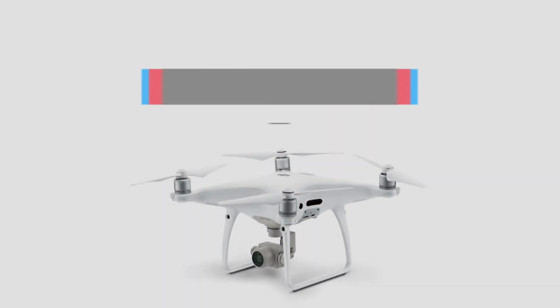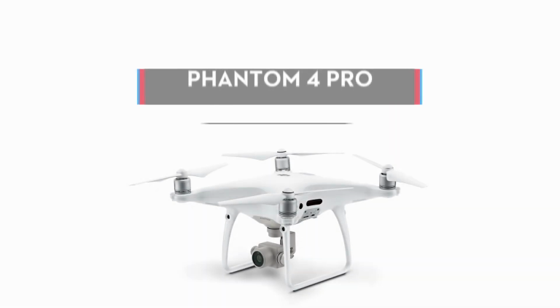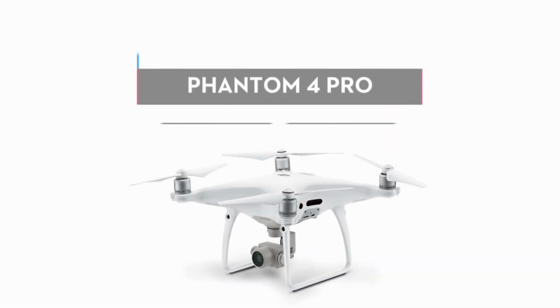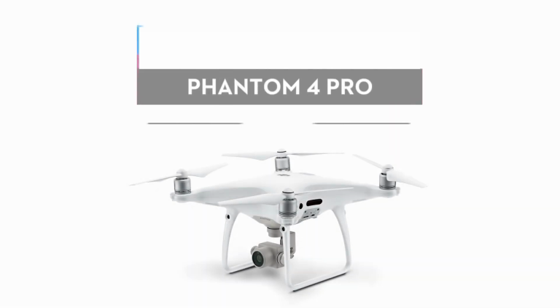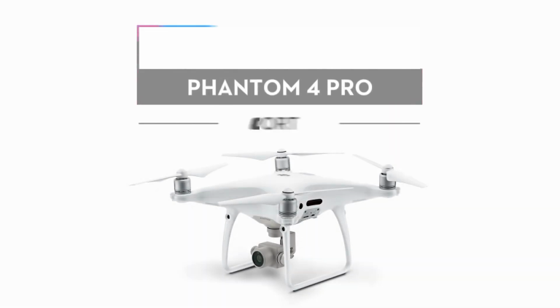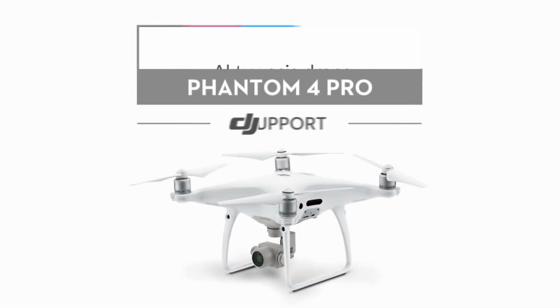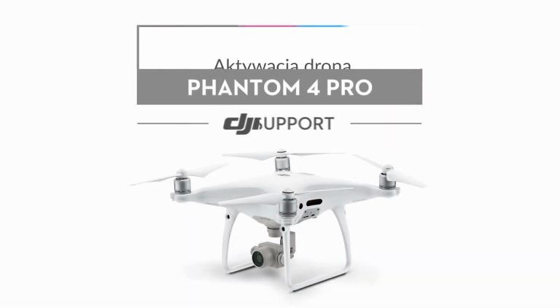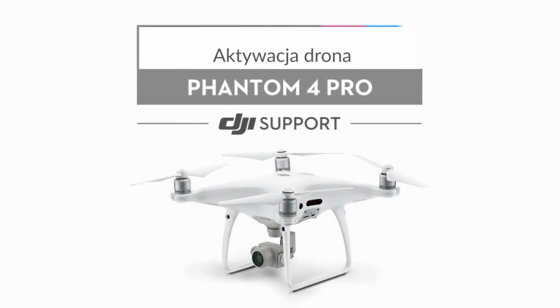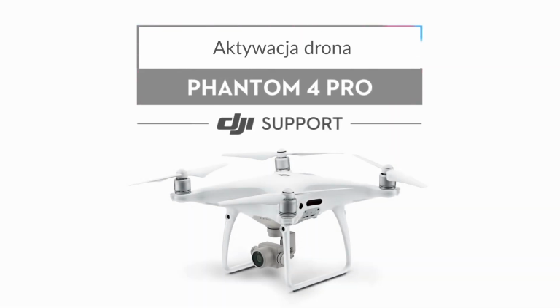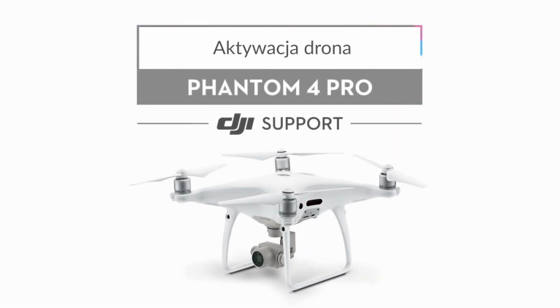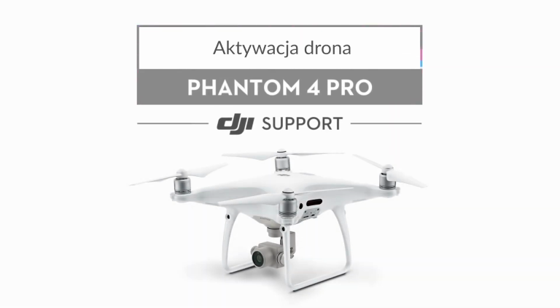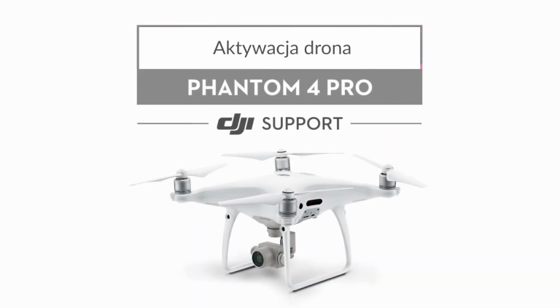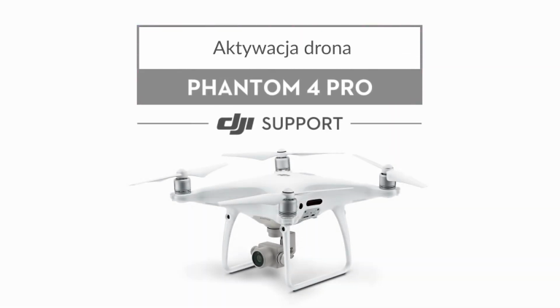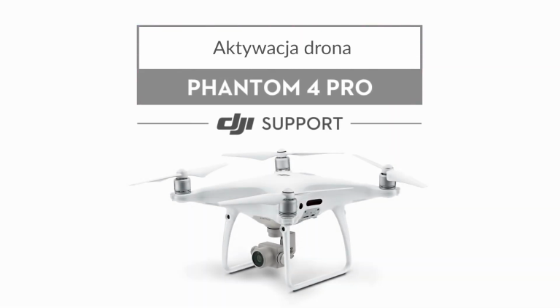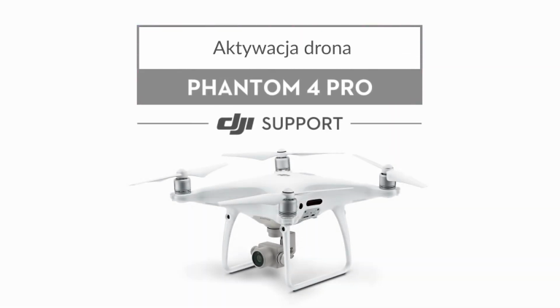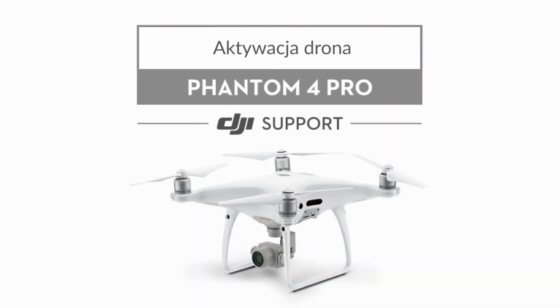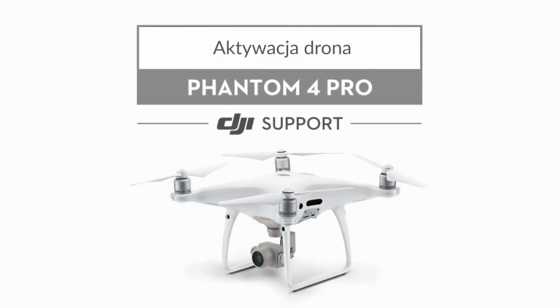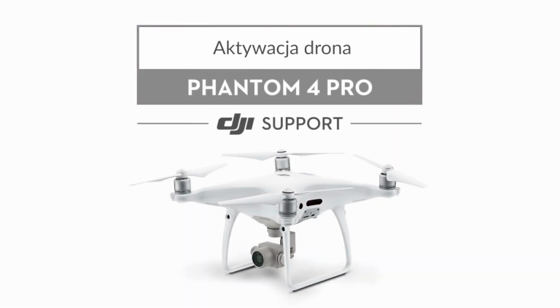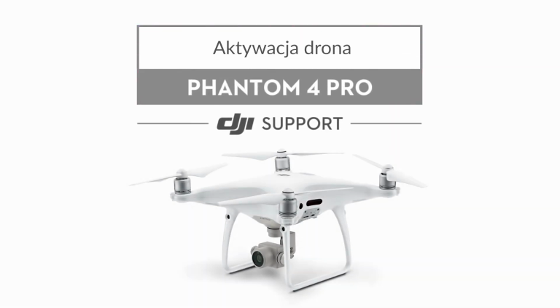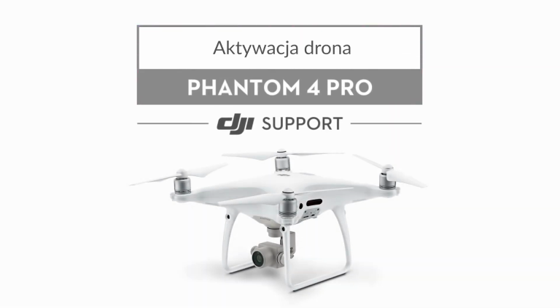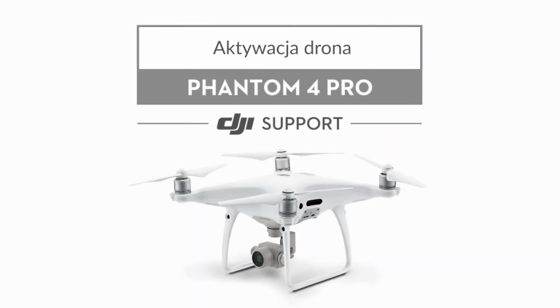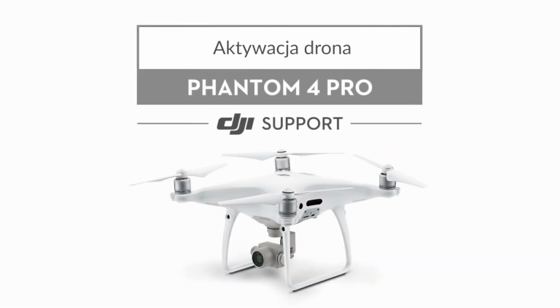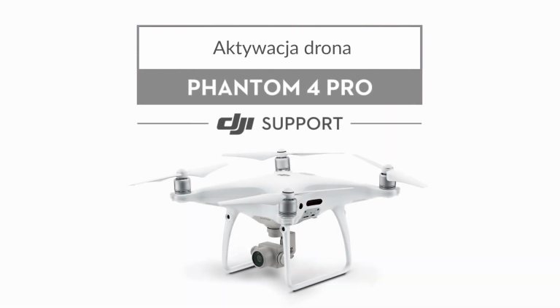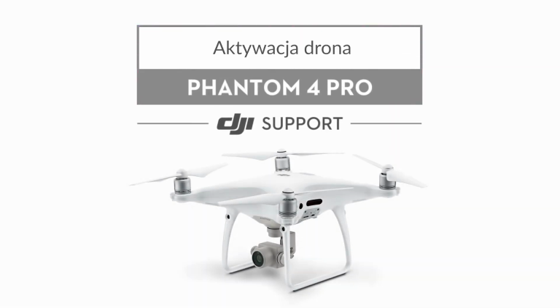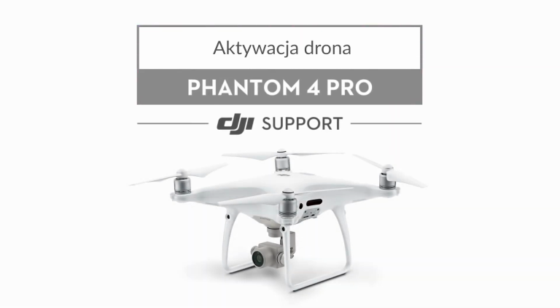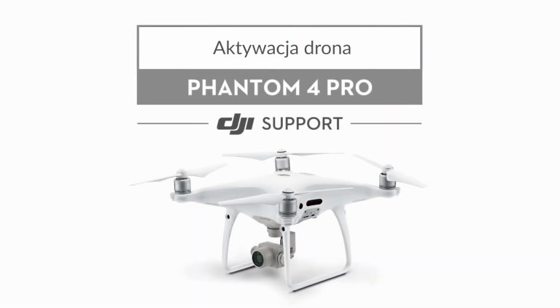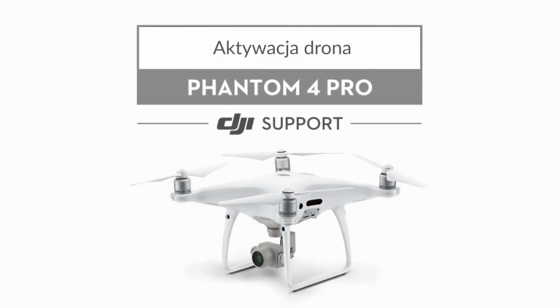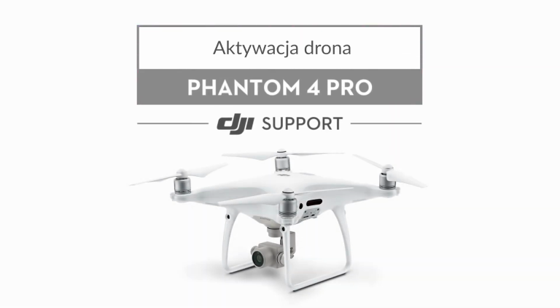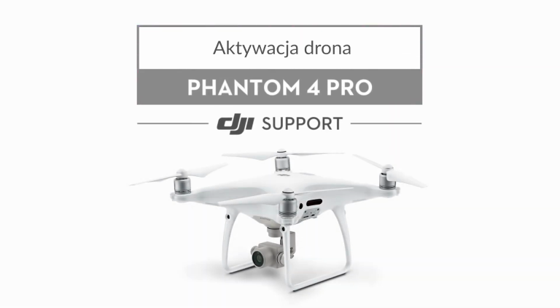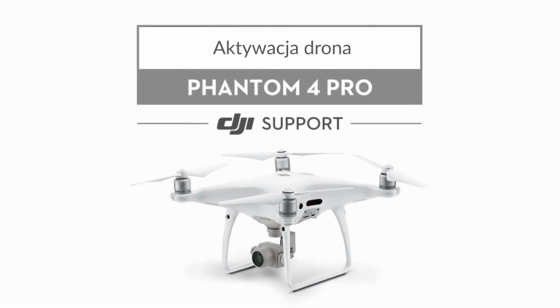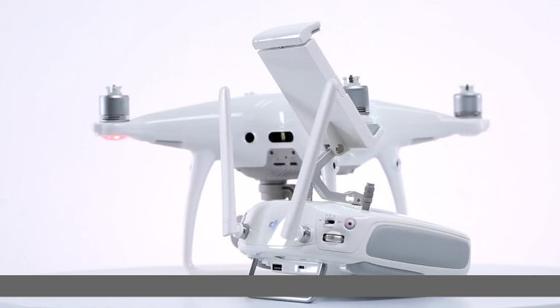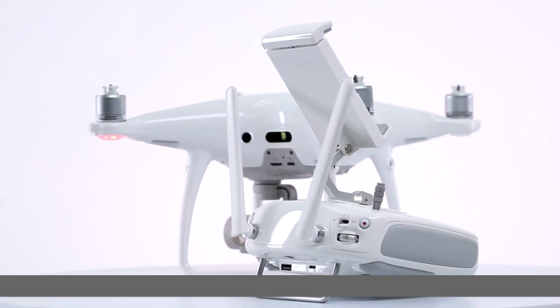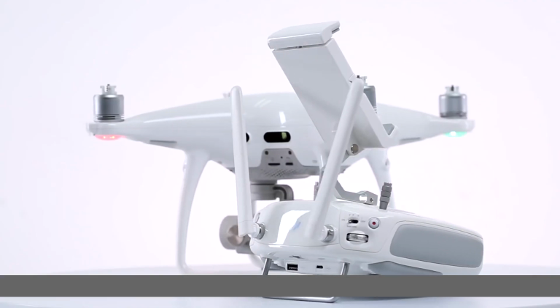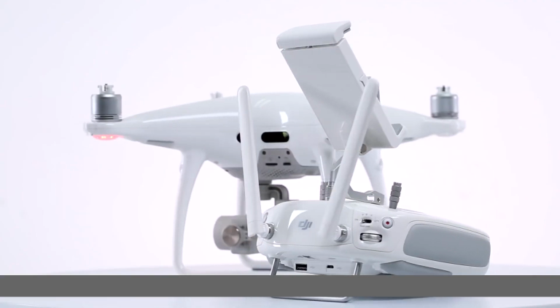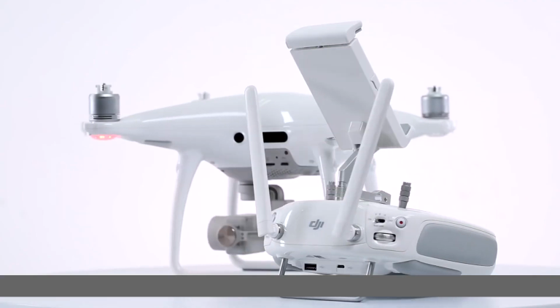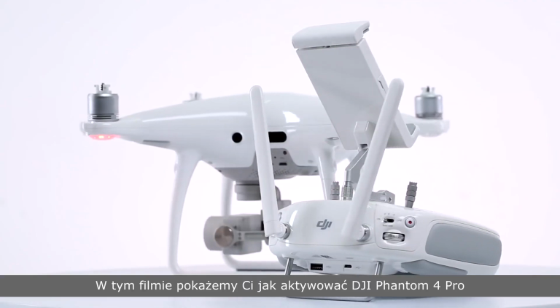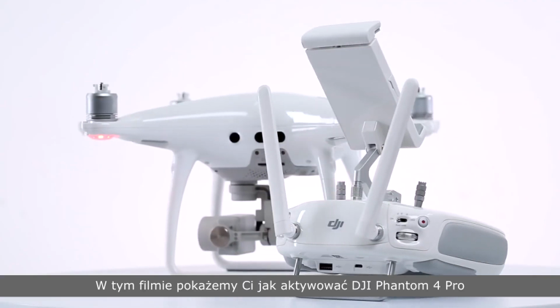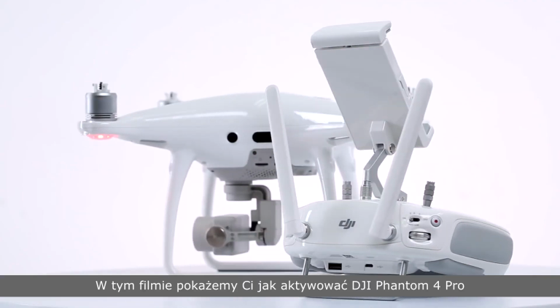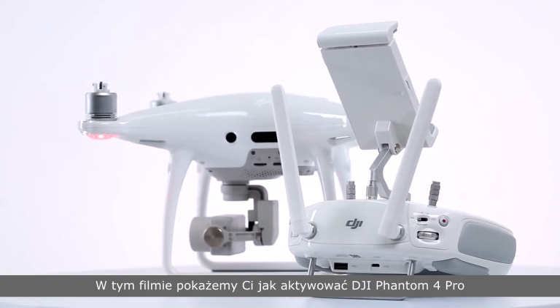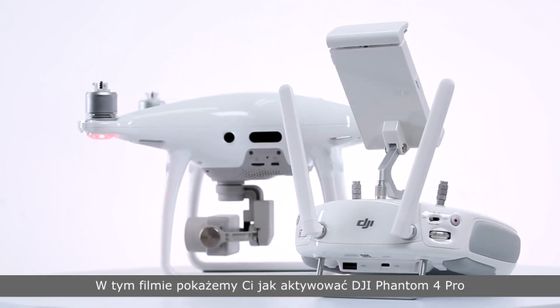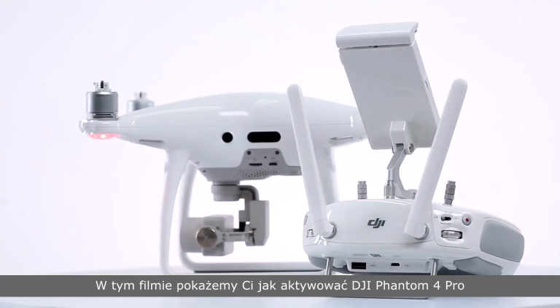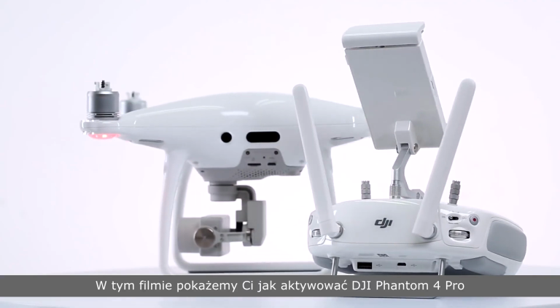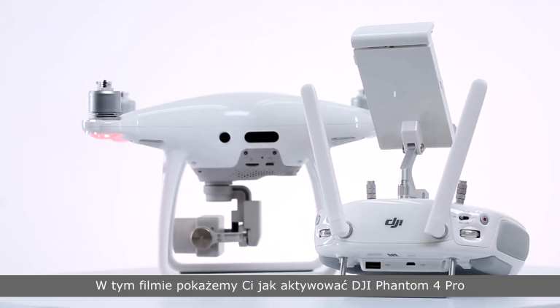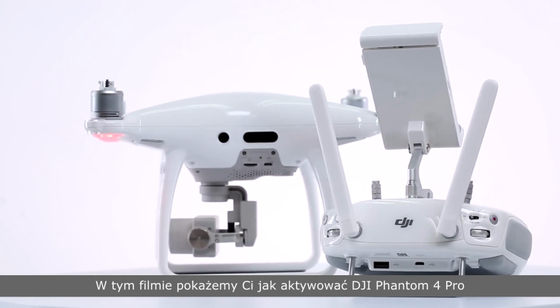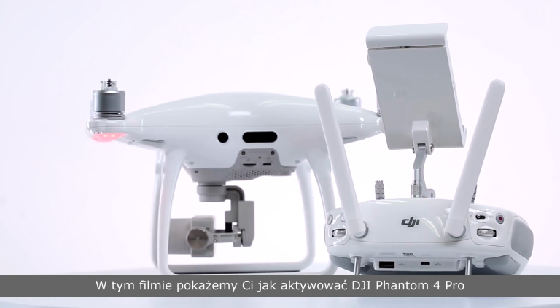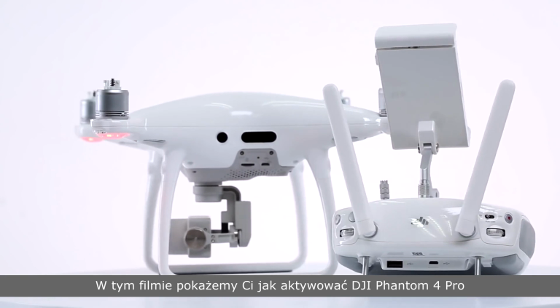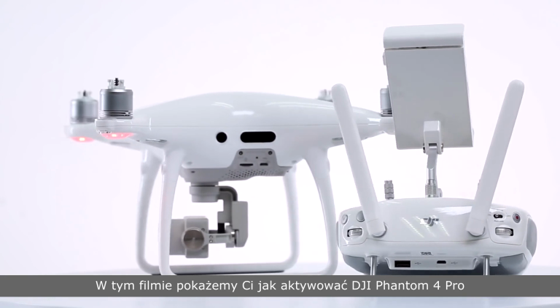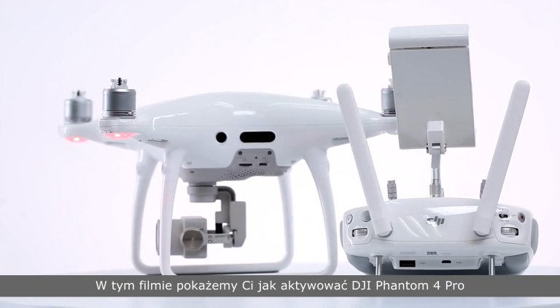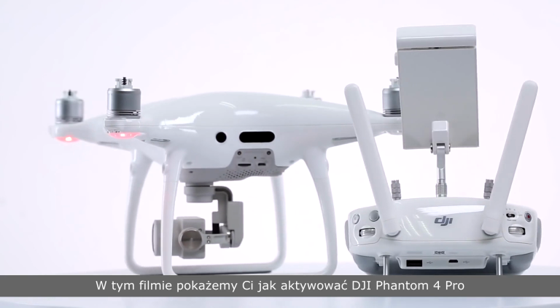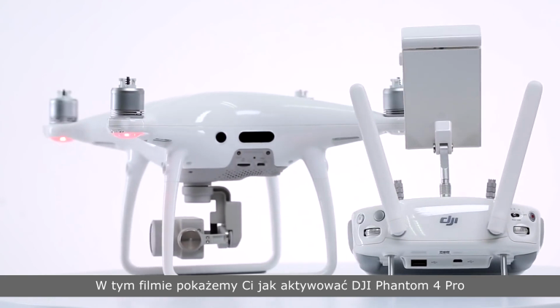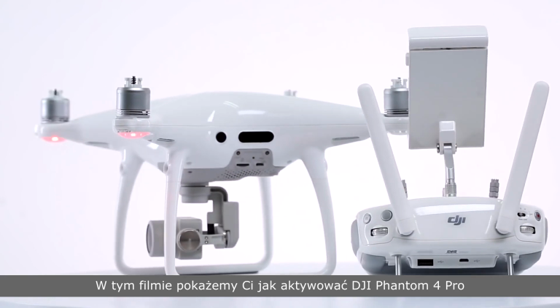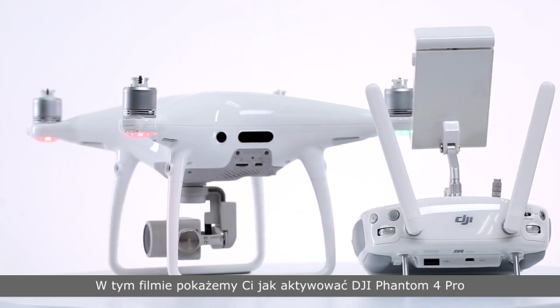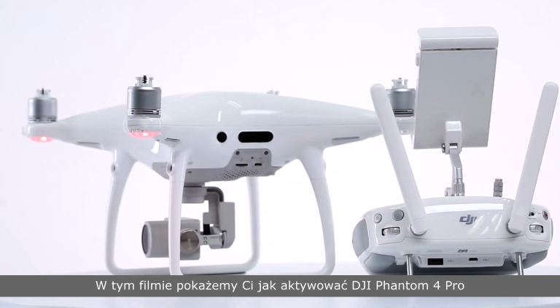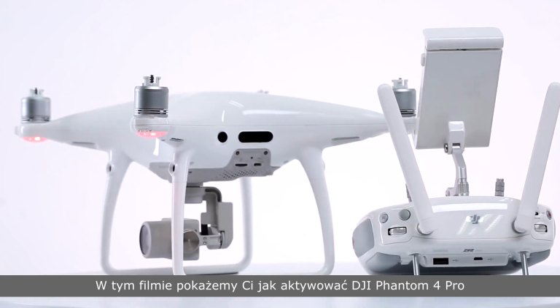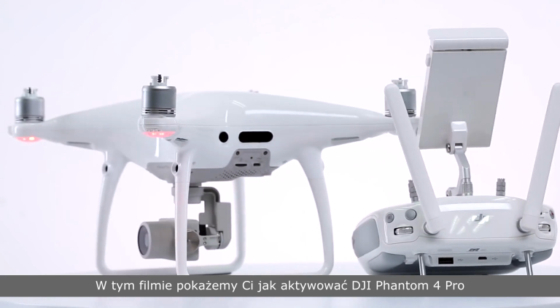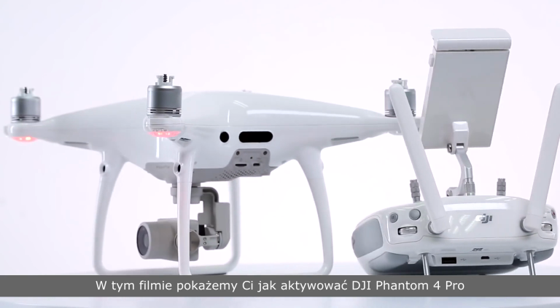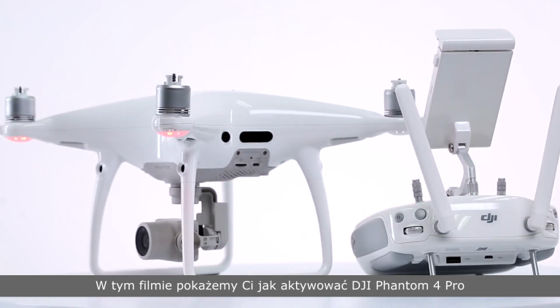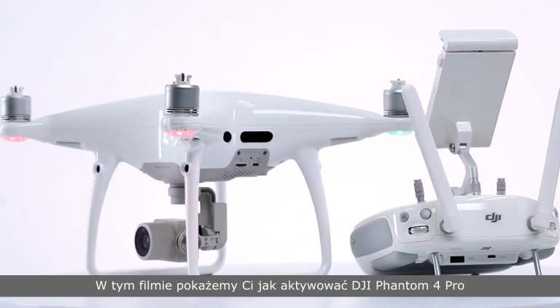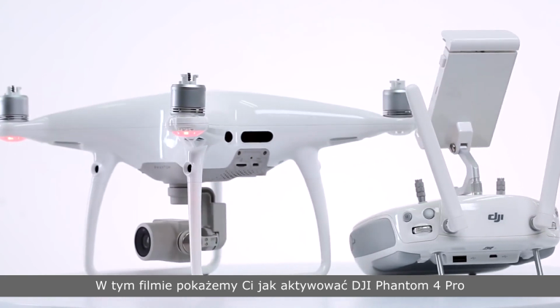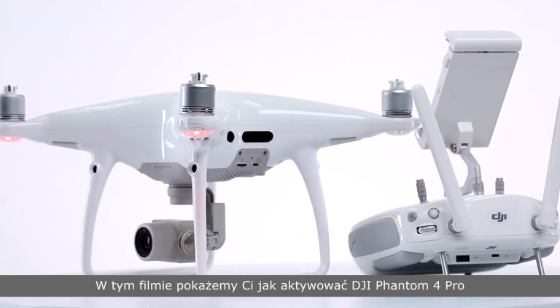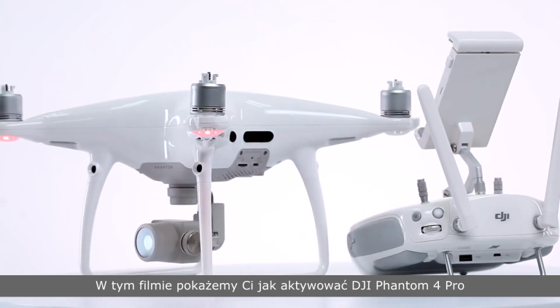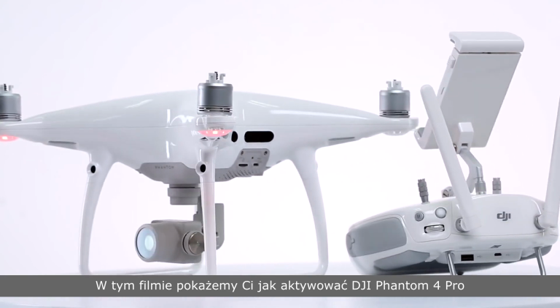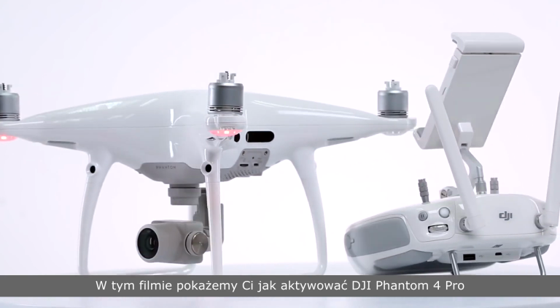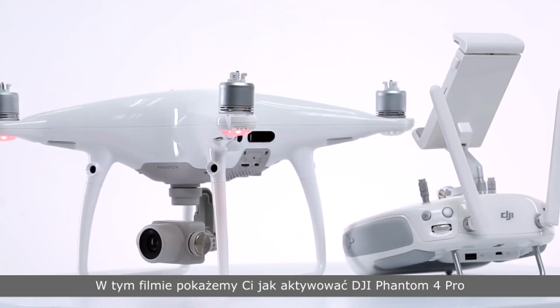Hello and welcome to this DJI tutorial video. This video will show you how to activate your Phantom 4 Pro.